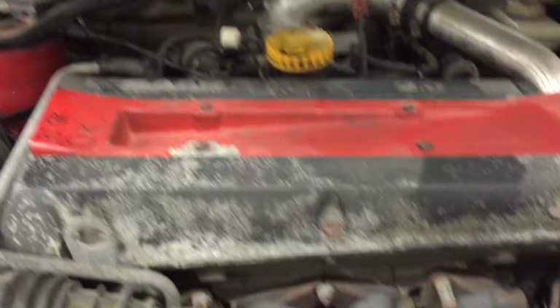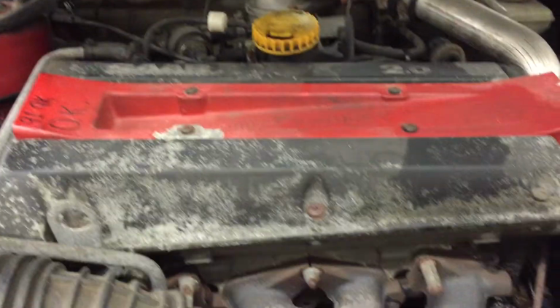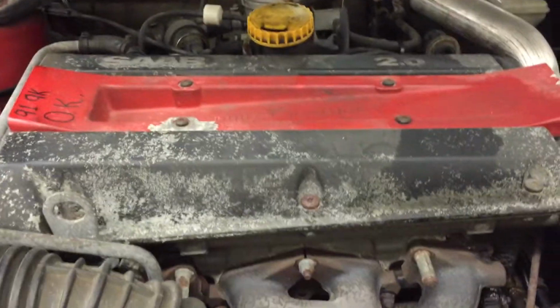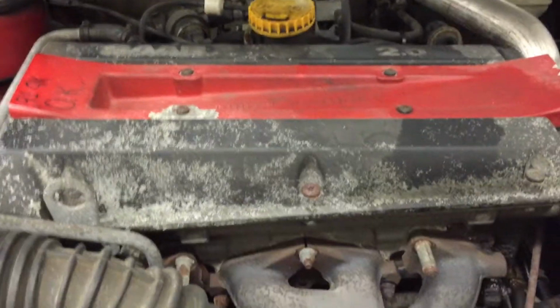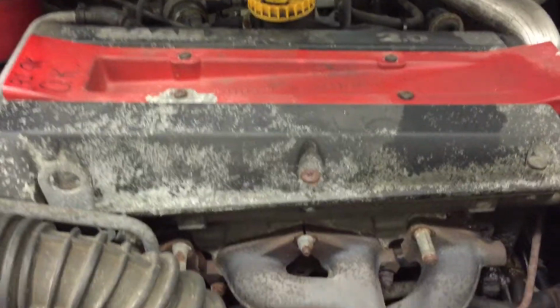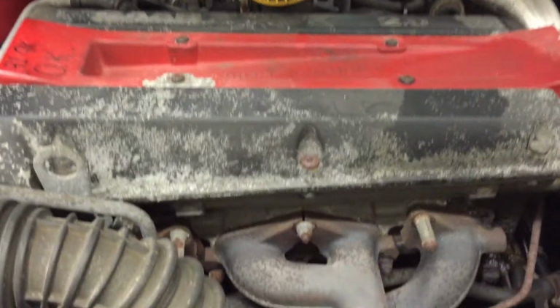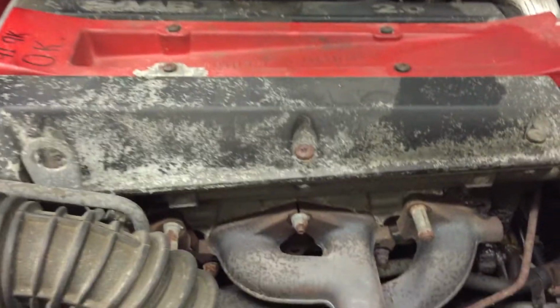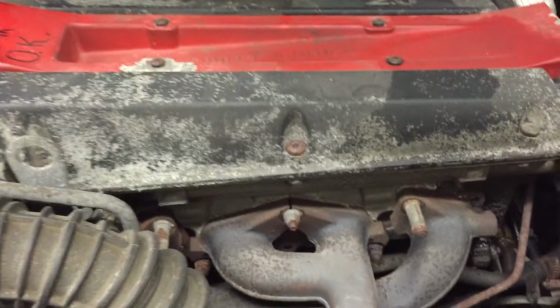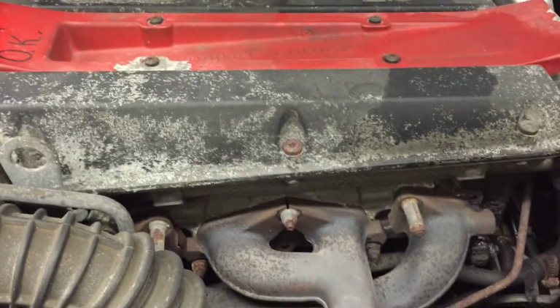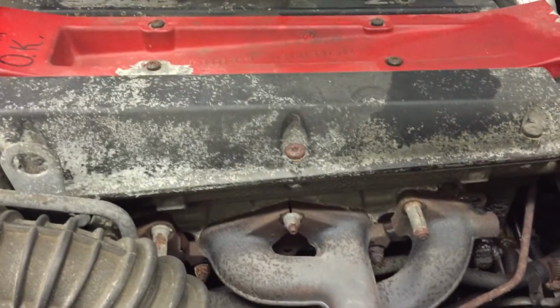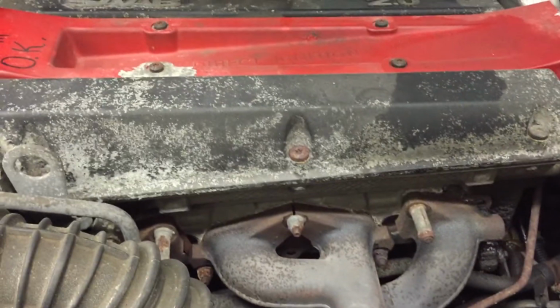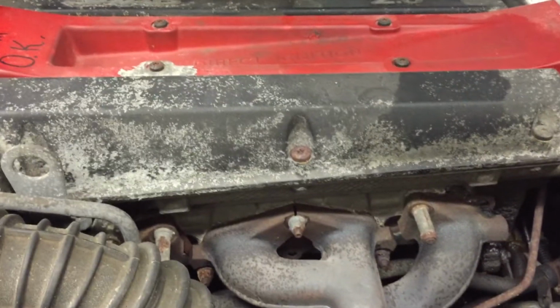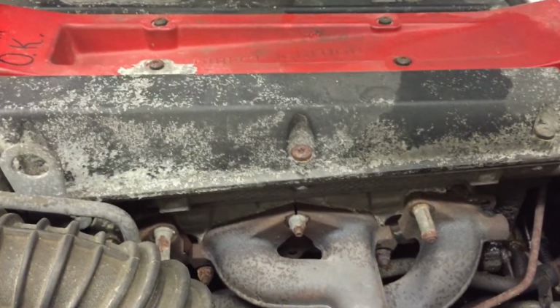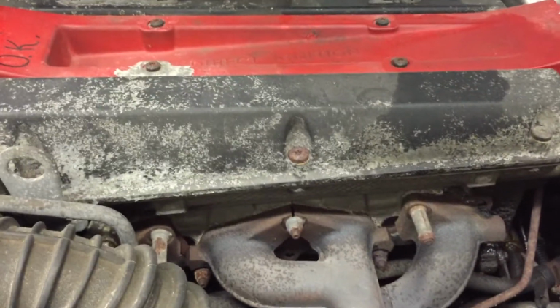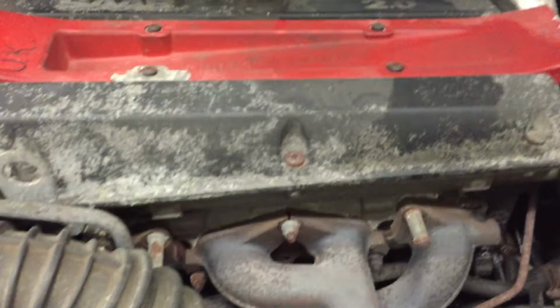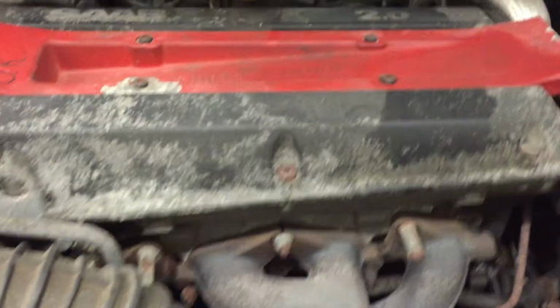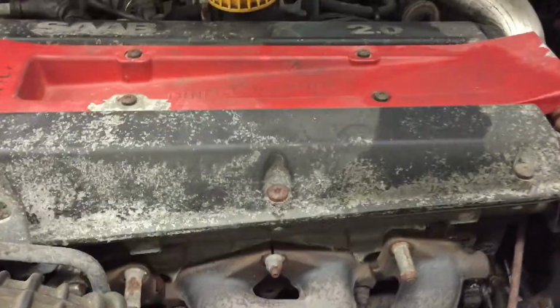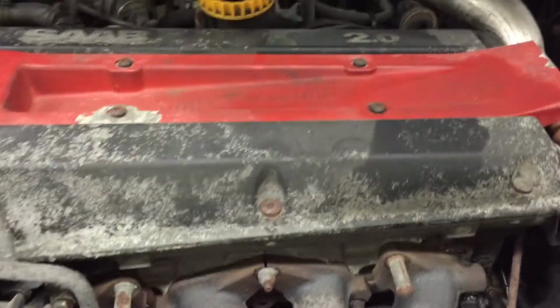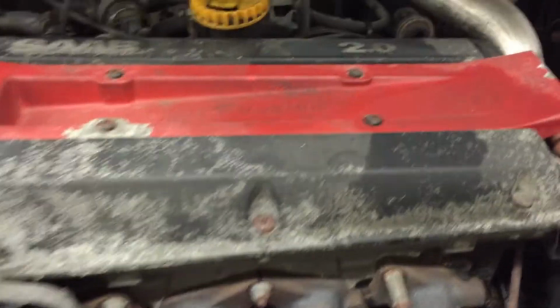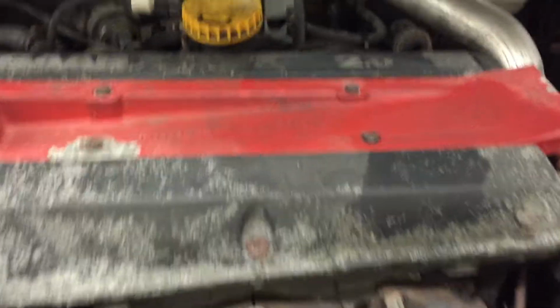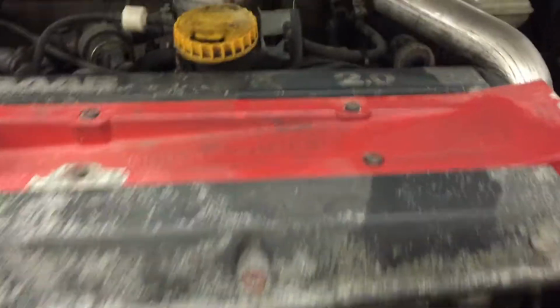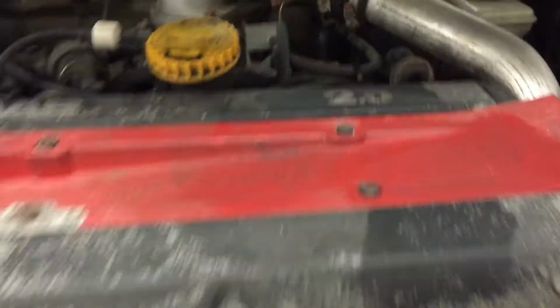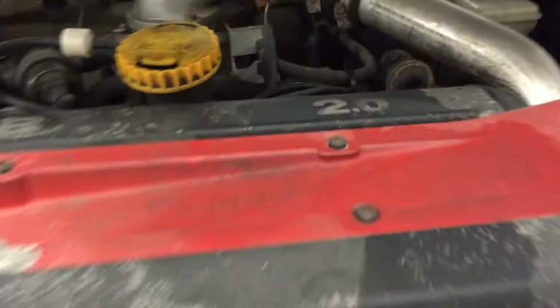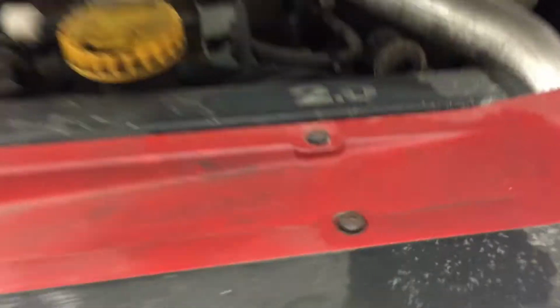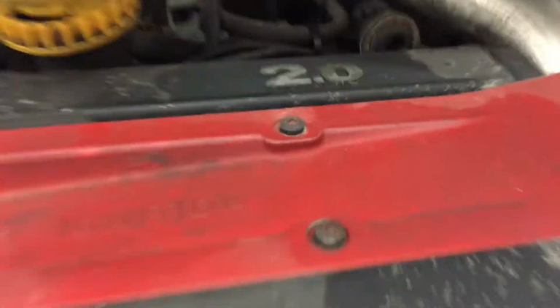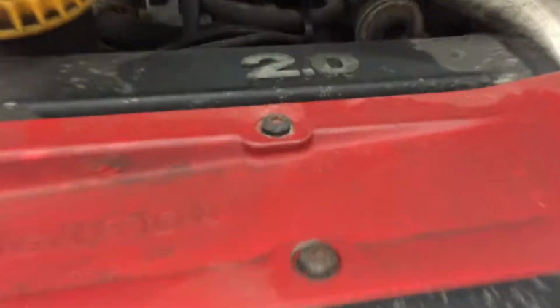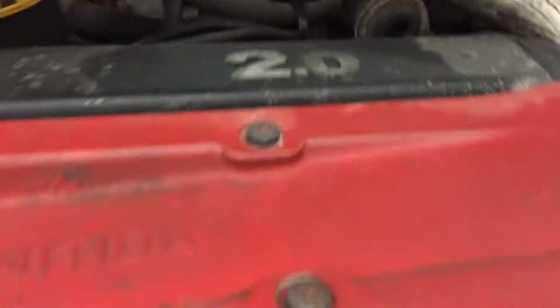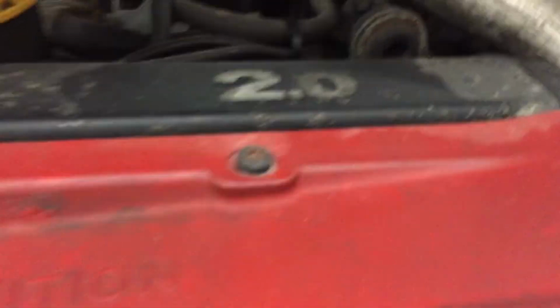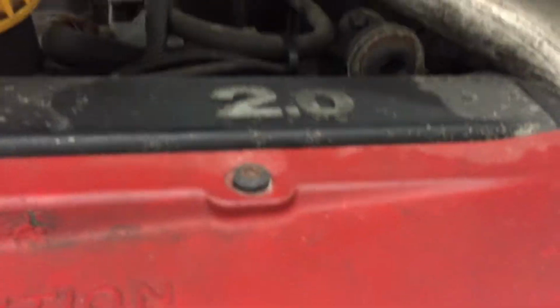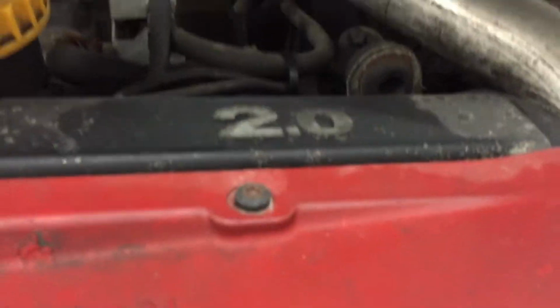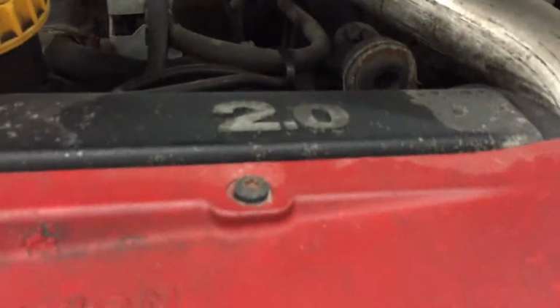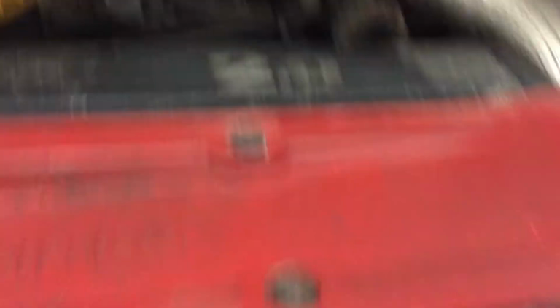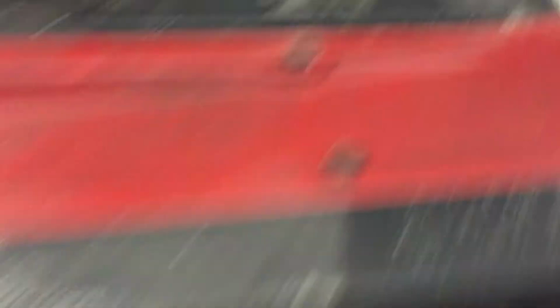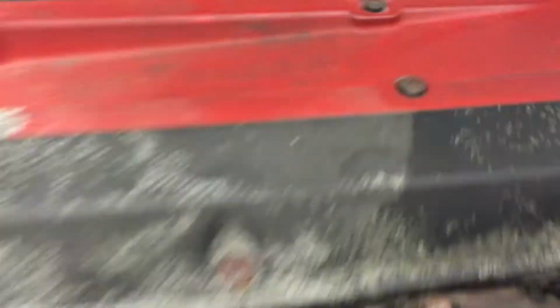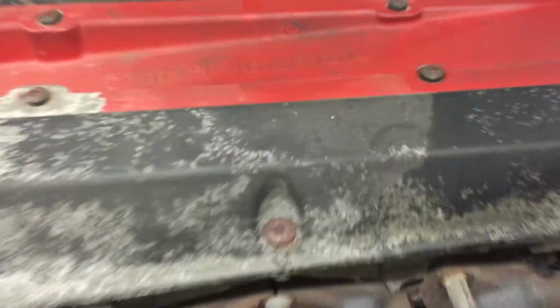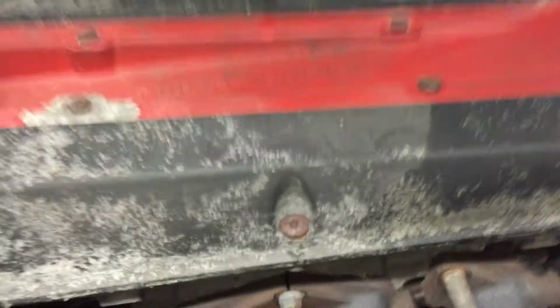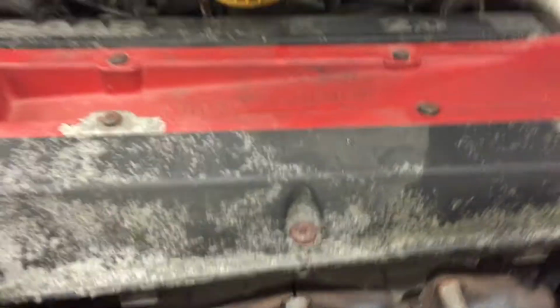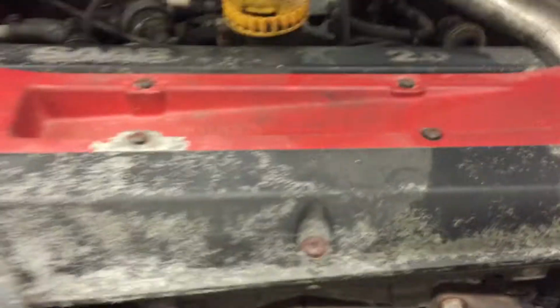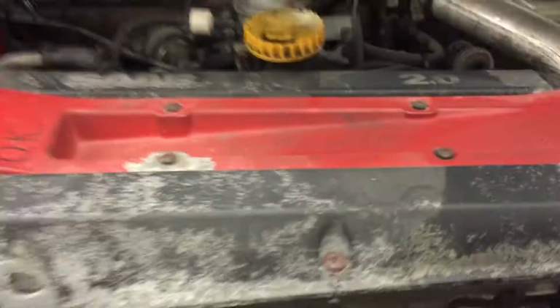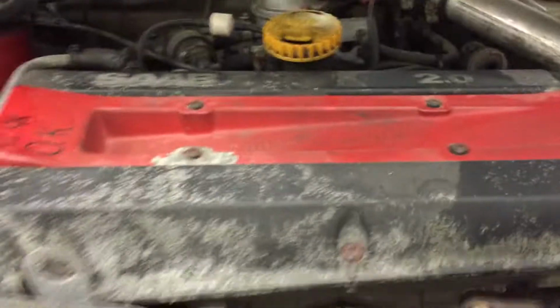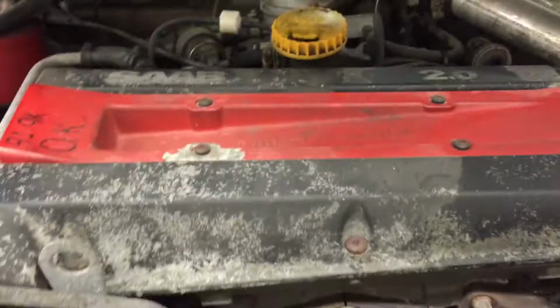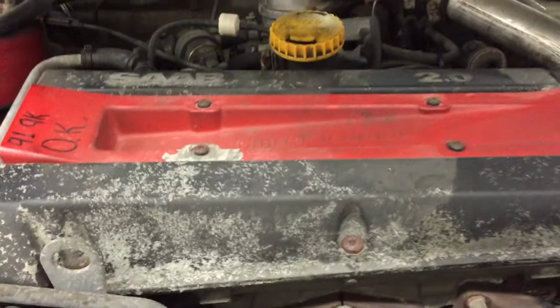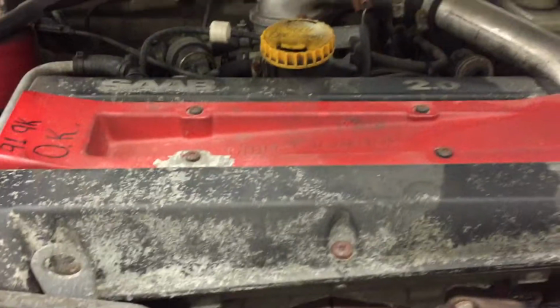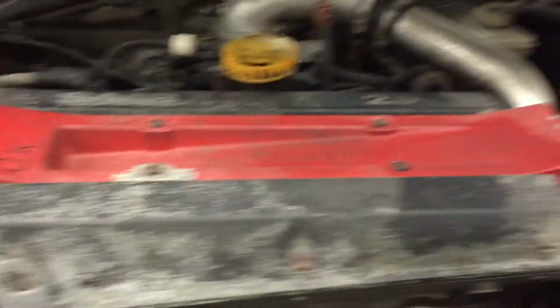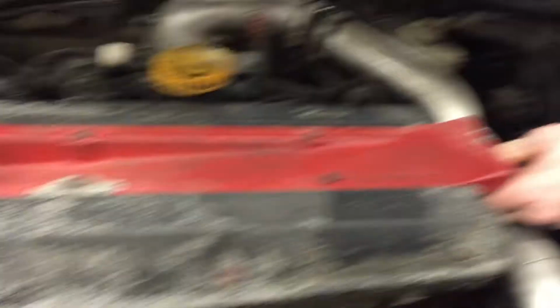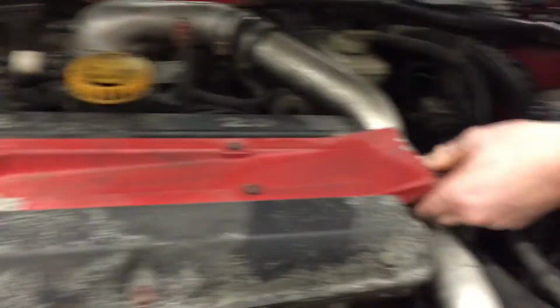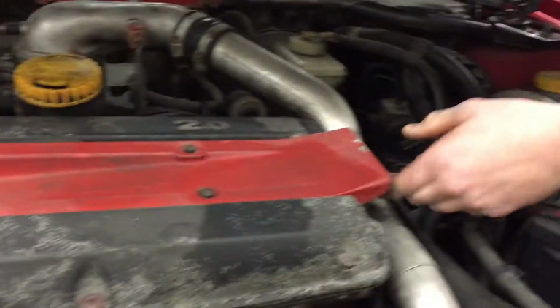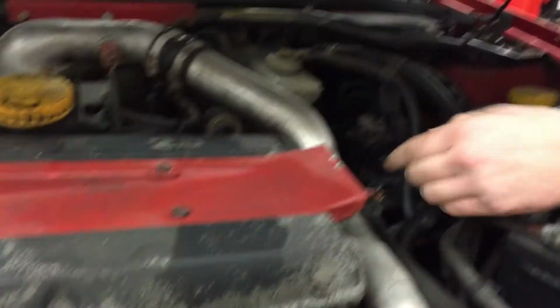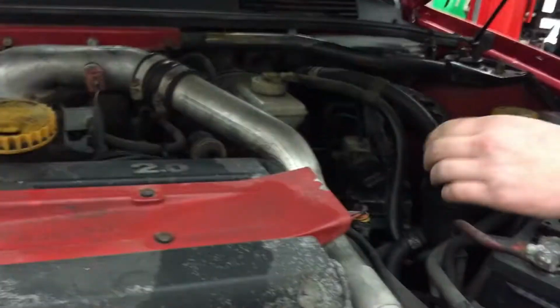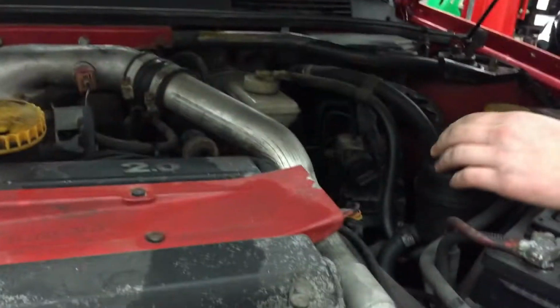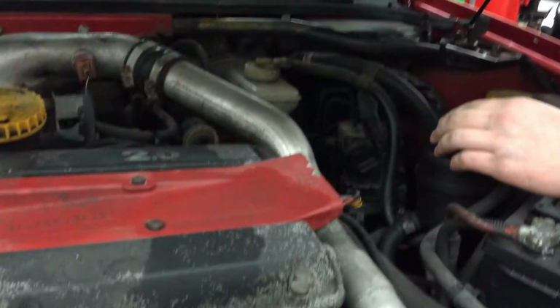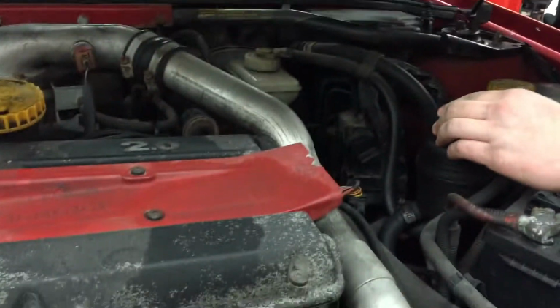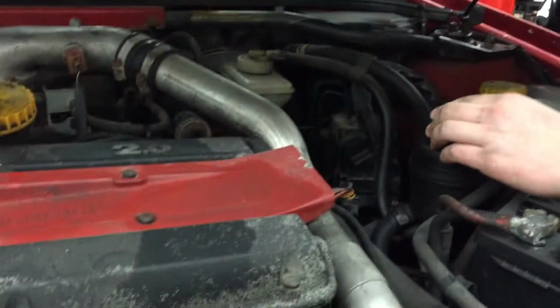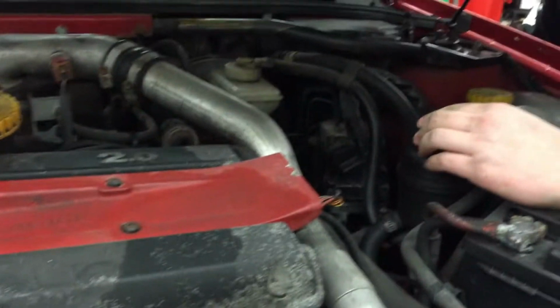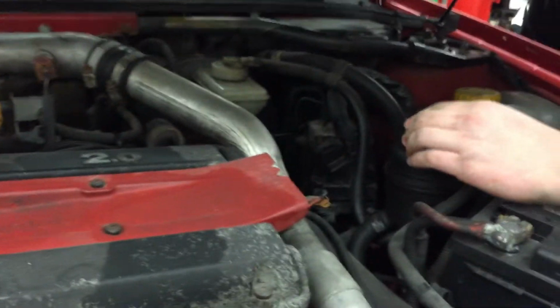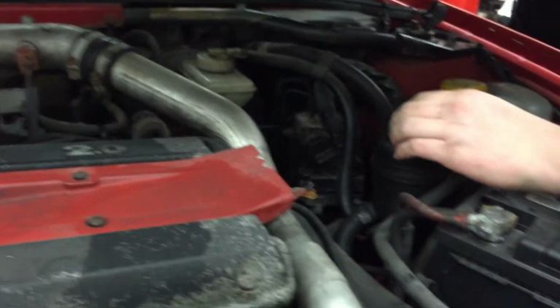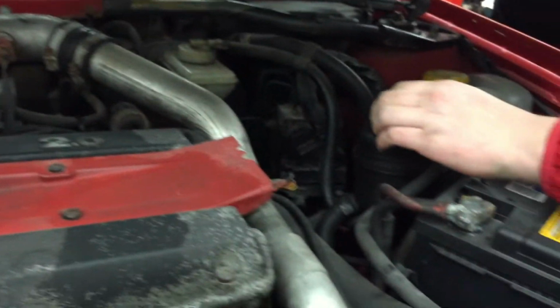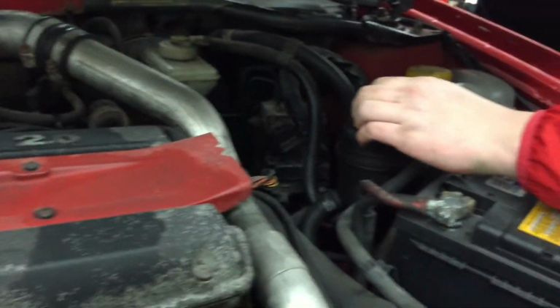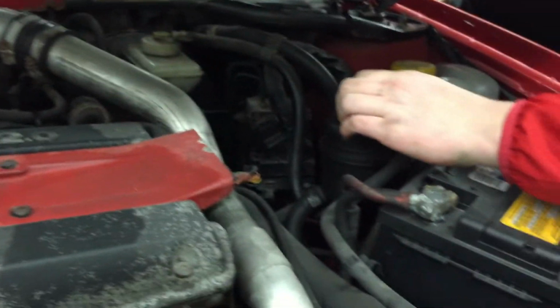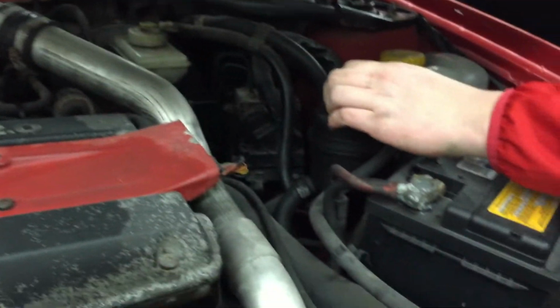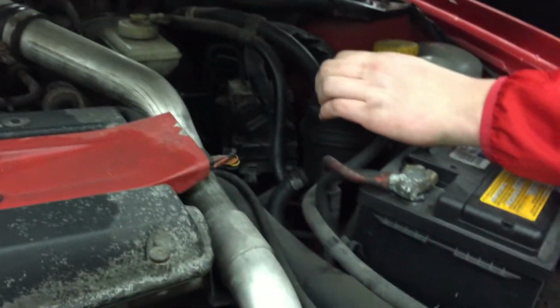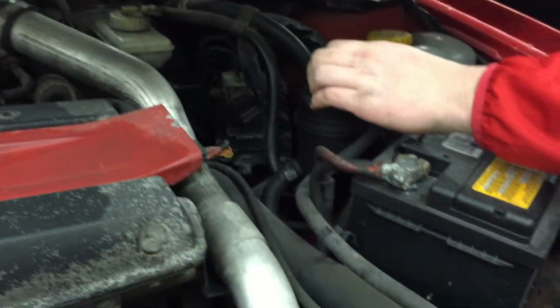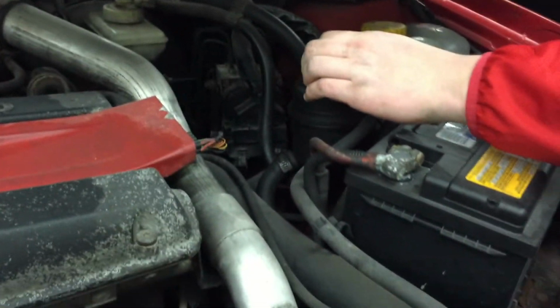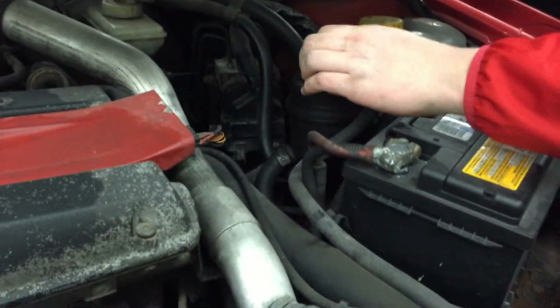Saab. What is this? Like a... oh yeah, a turbo. Take this off. Nice, I need that.